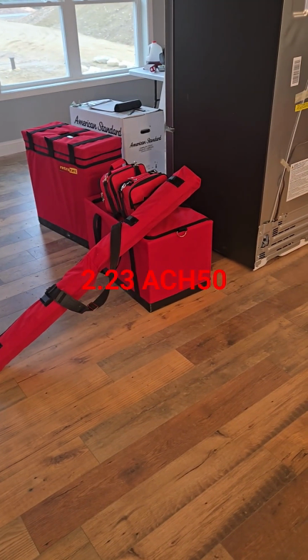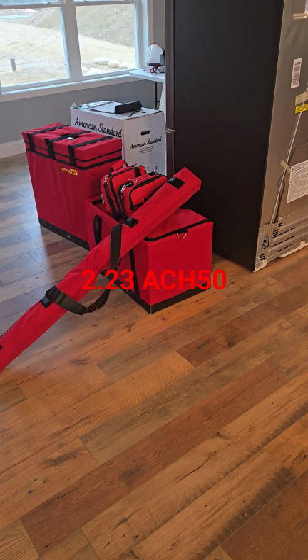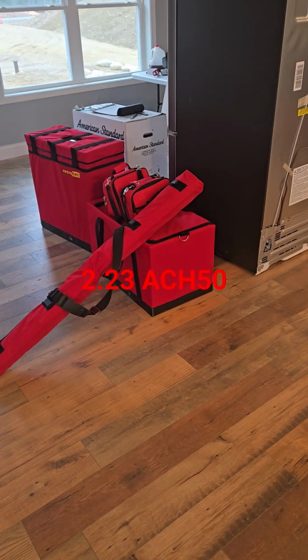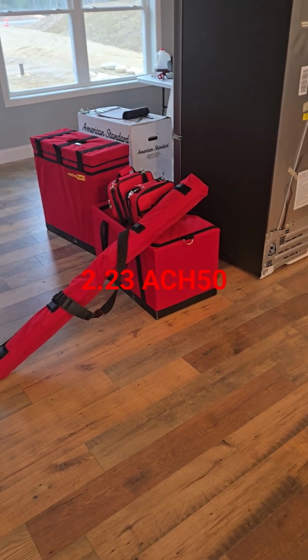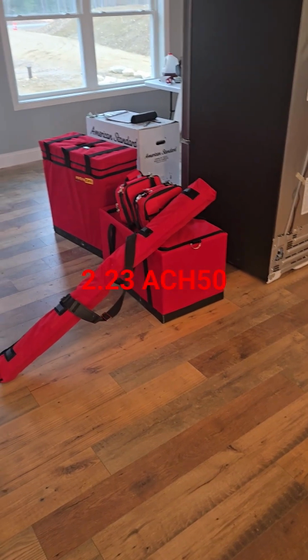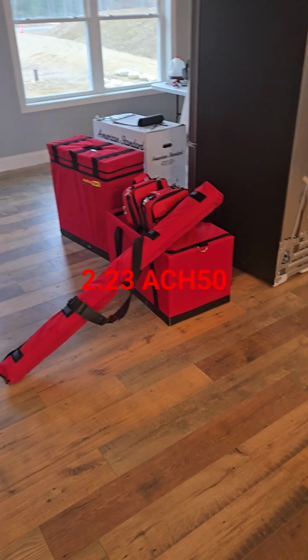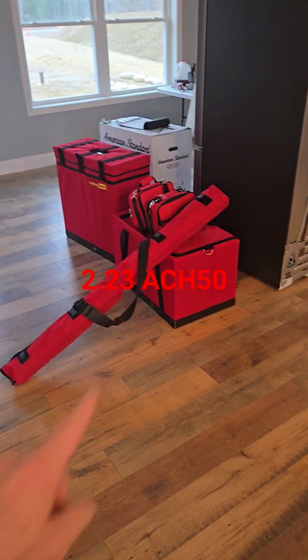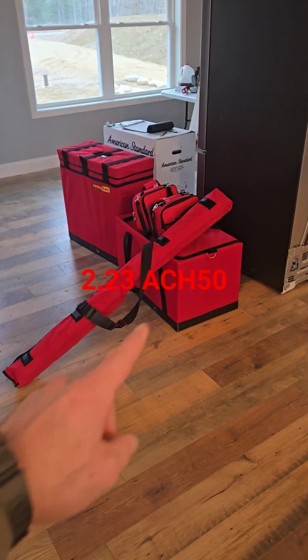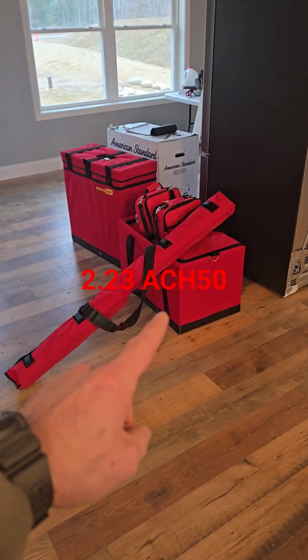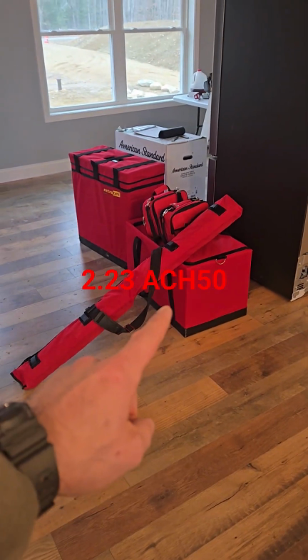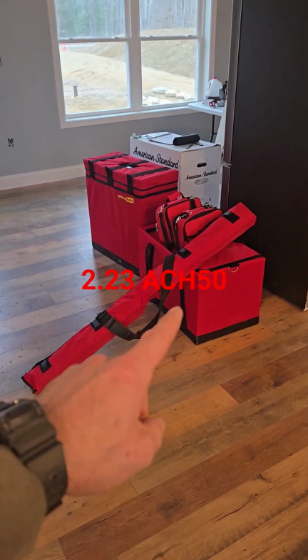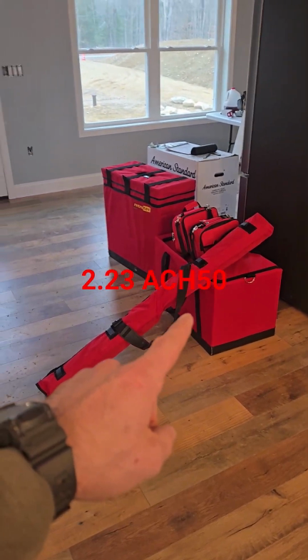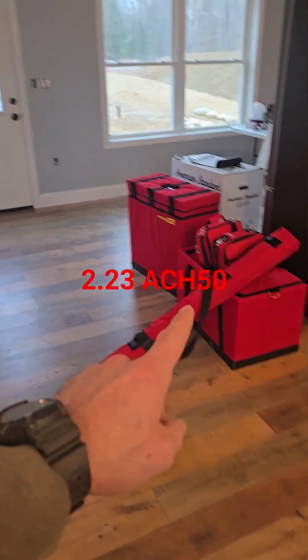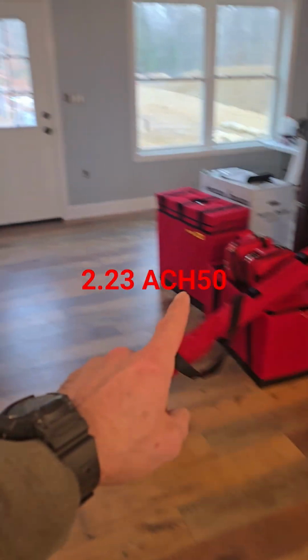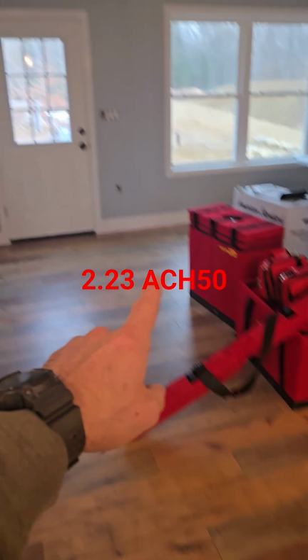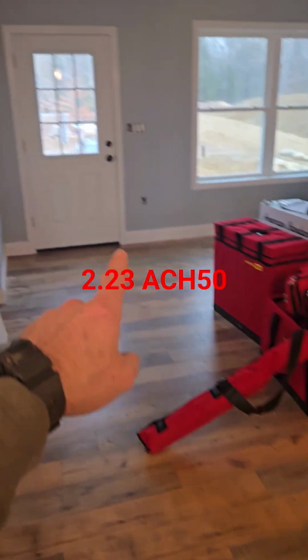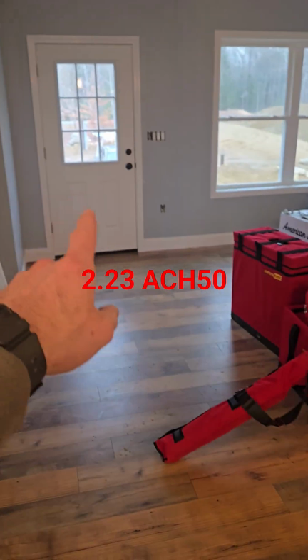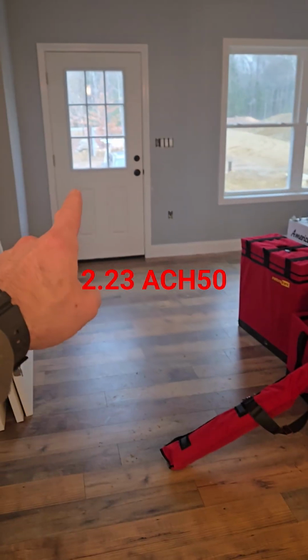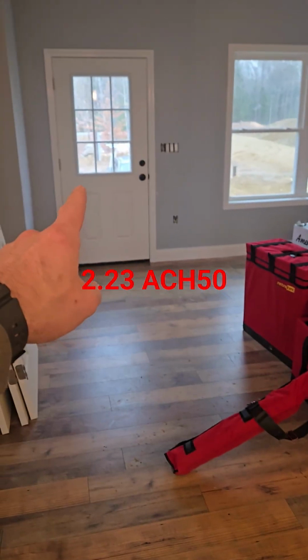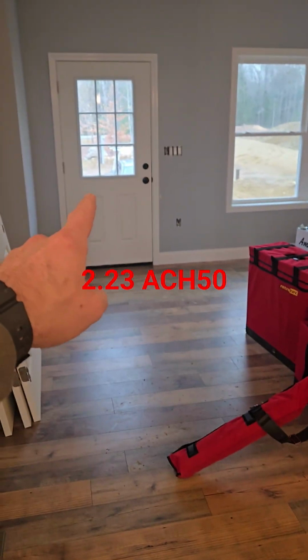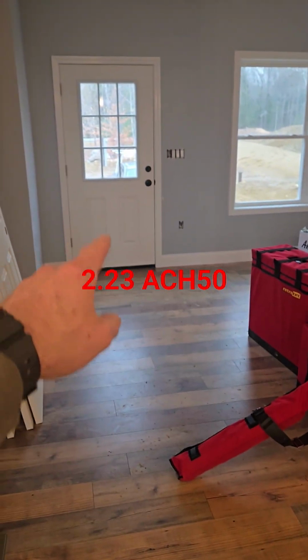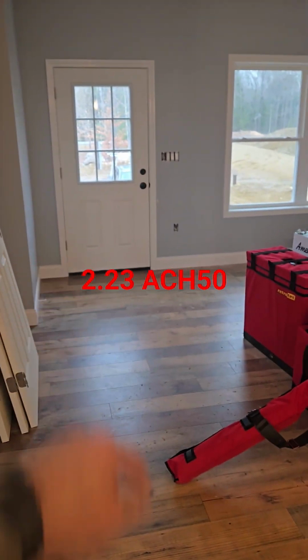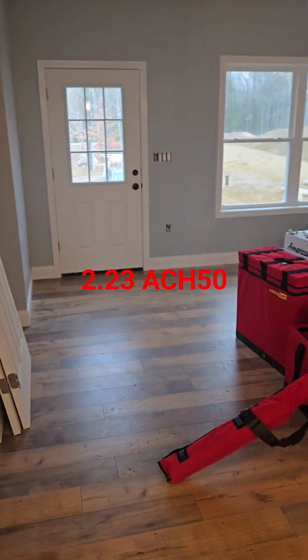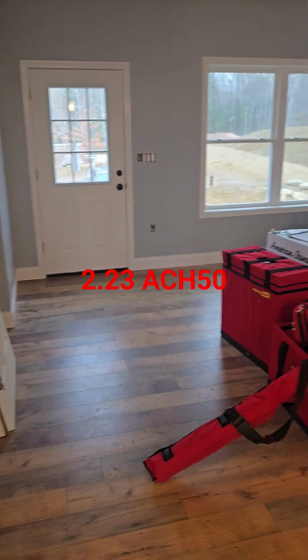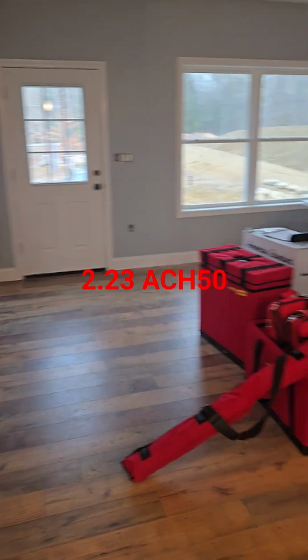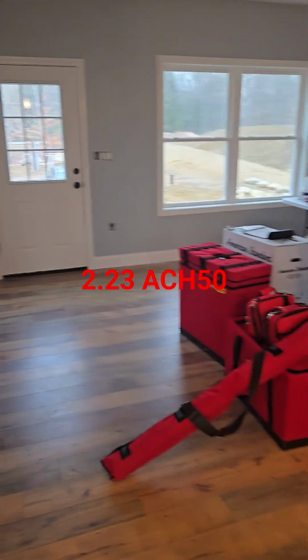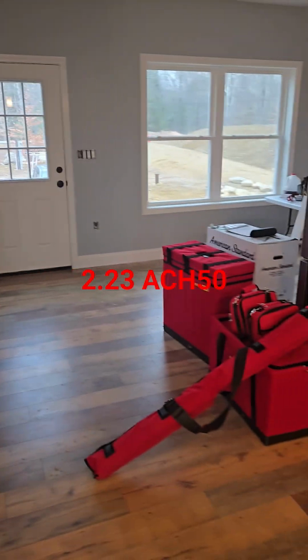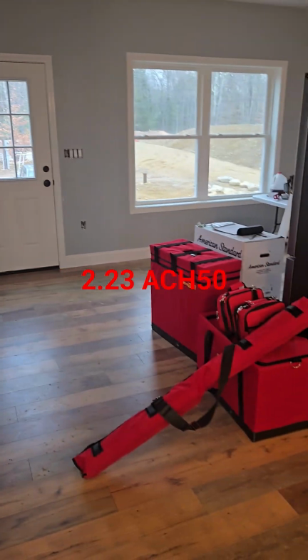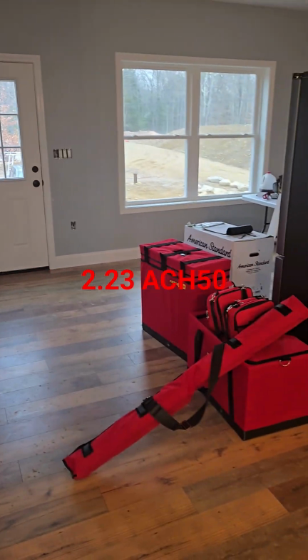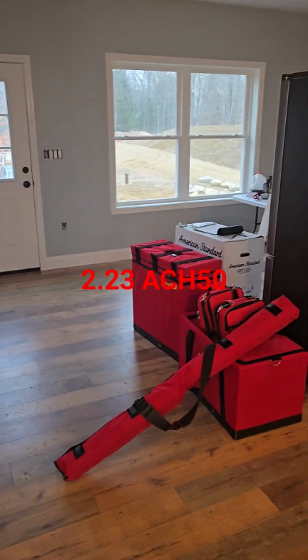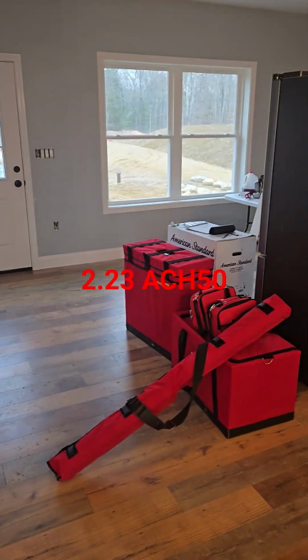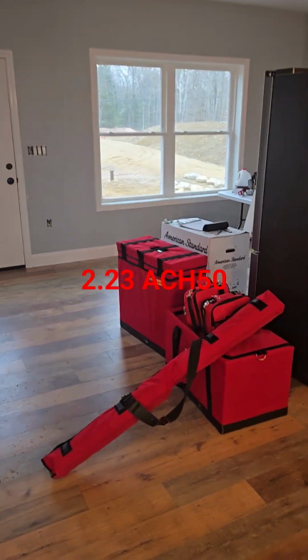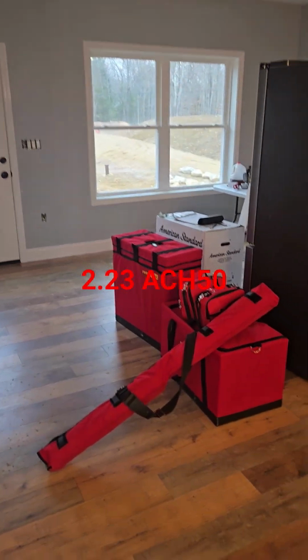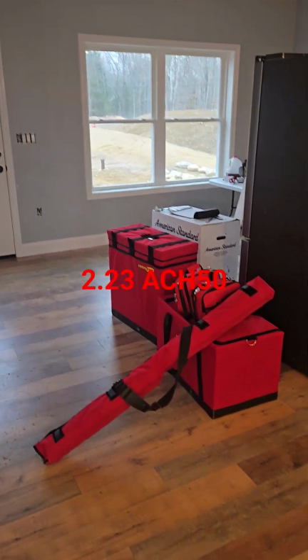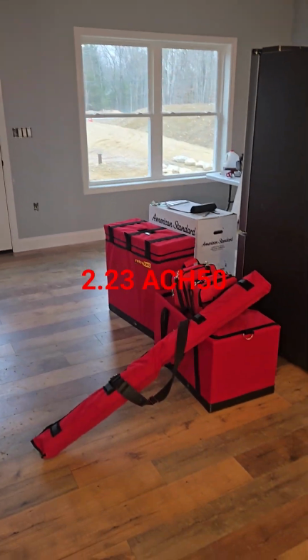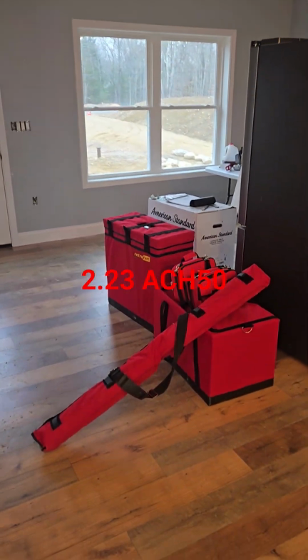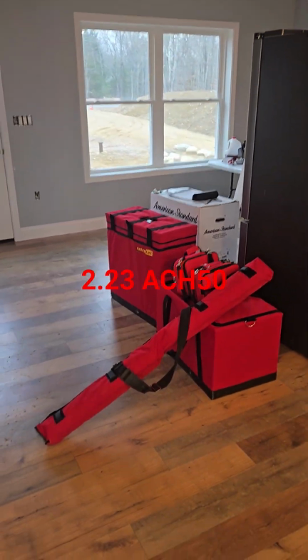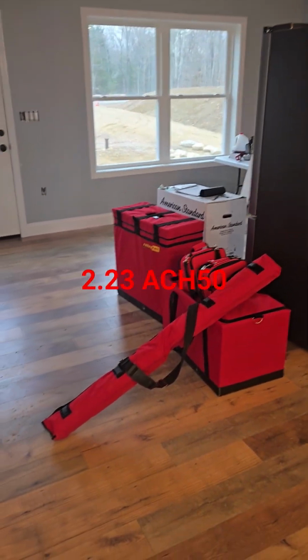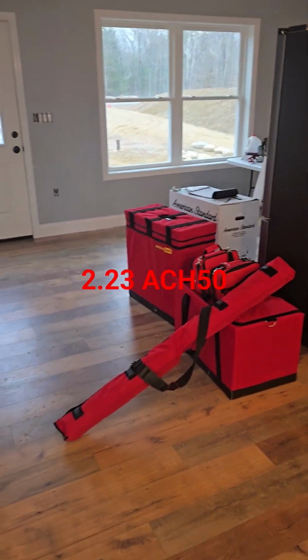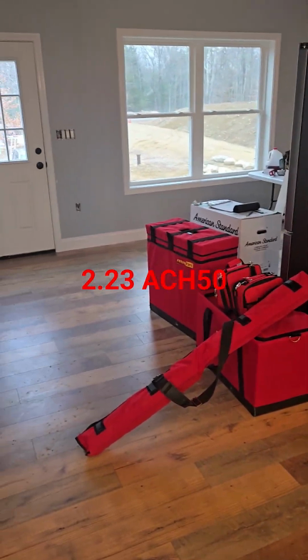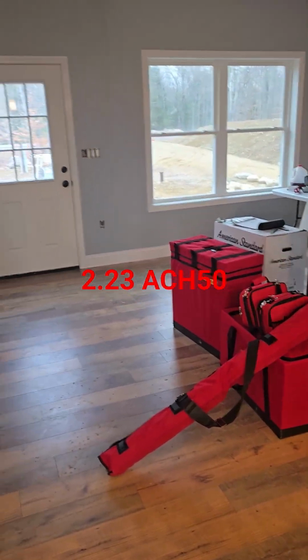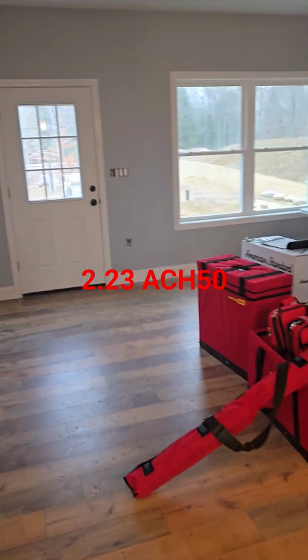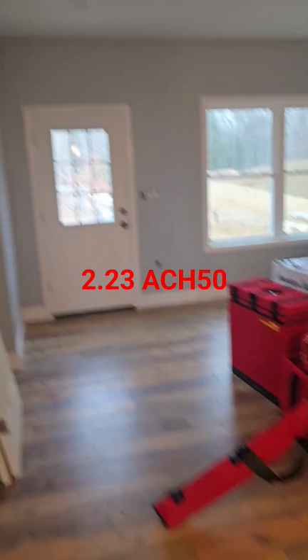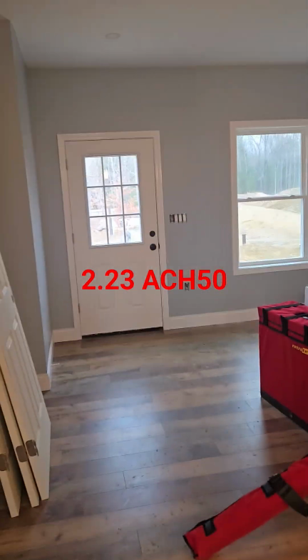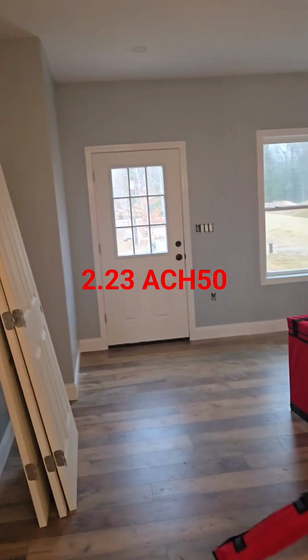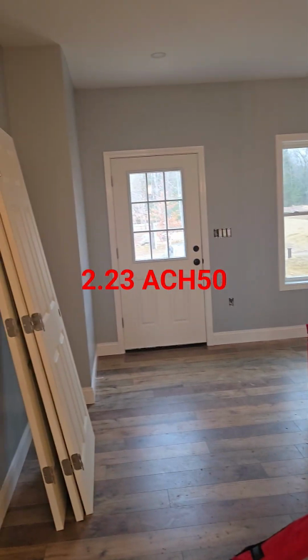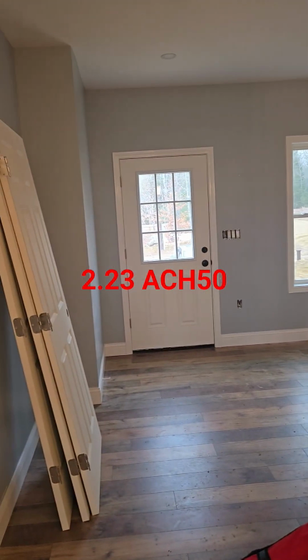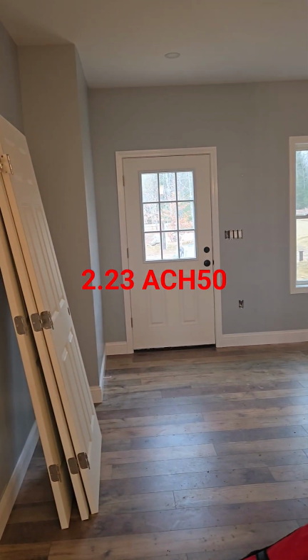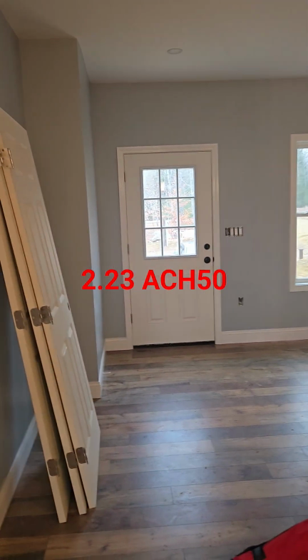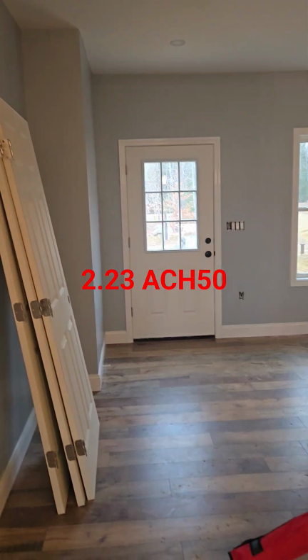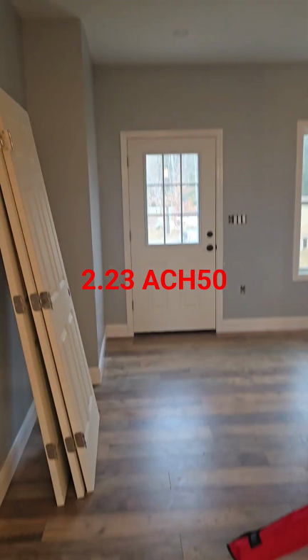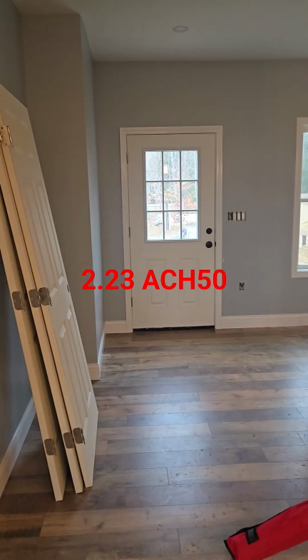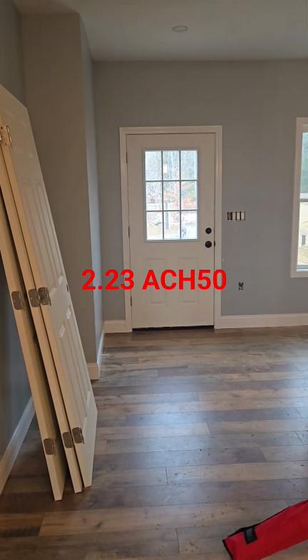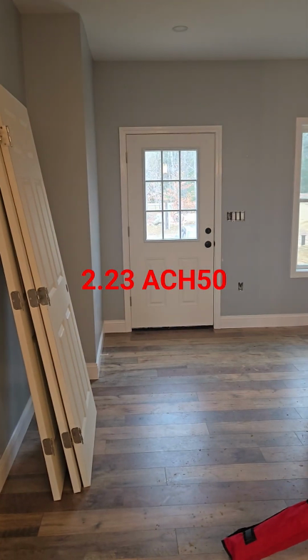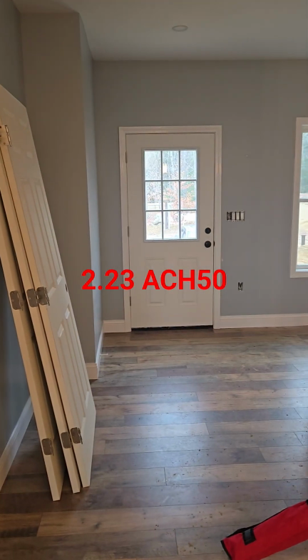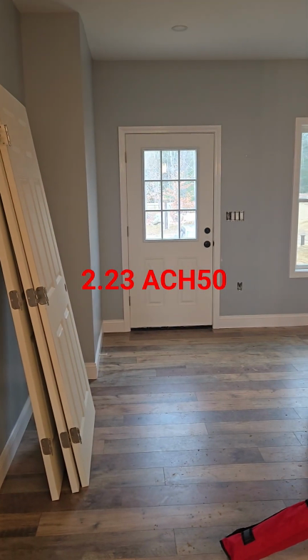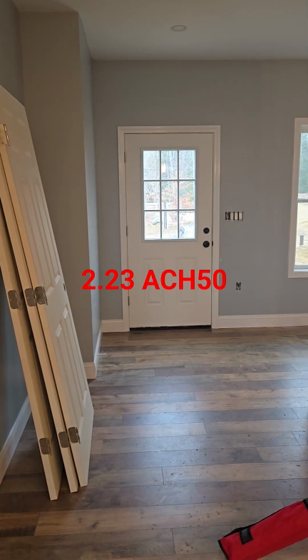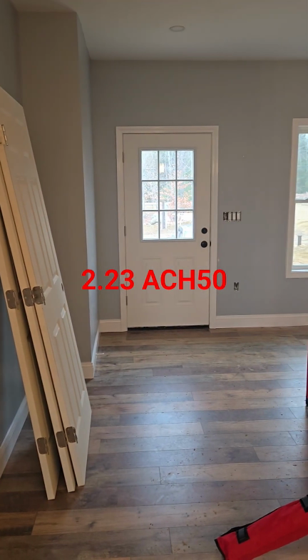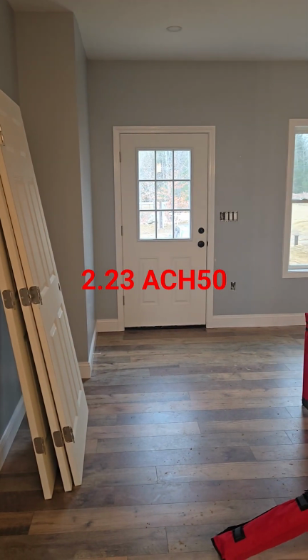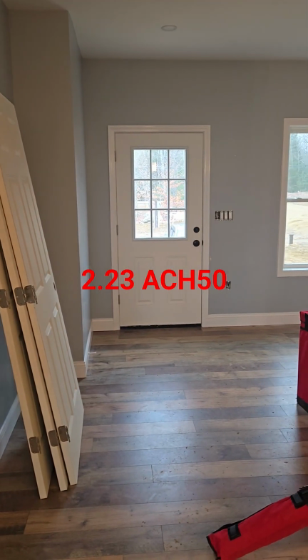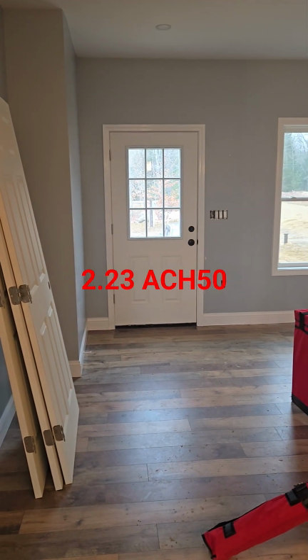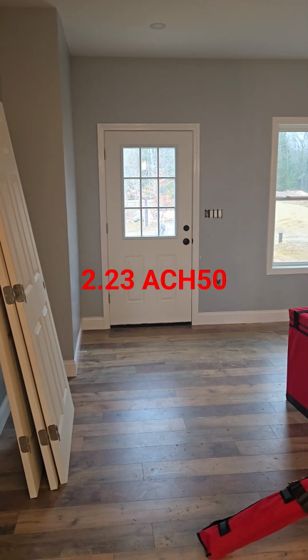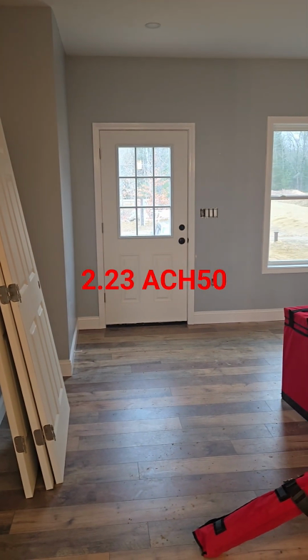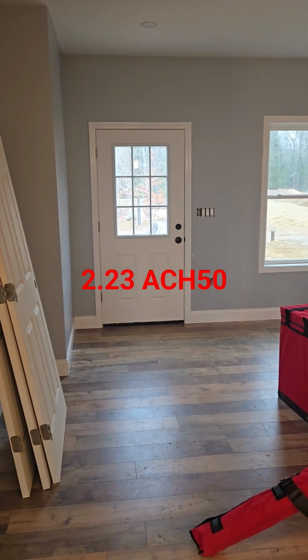Just finished up the test on the front door. Turned out to be a 2.23 ACH50, which is about average.